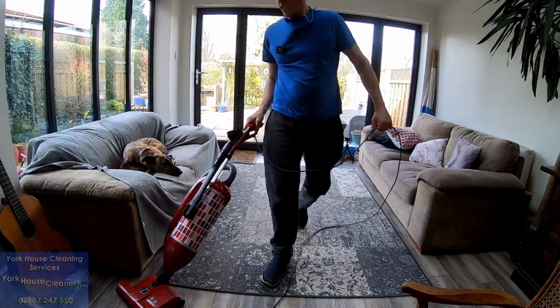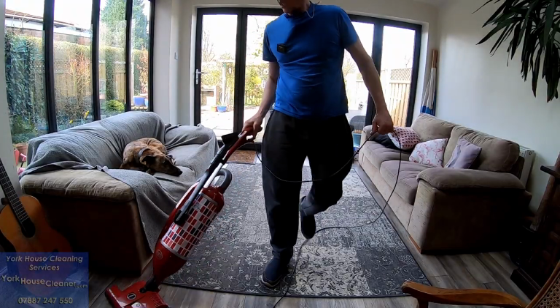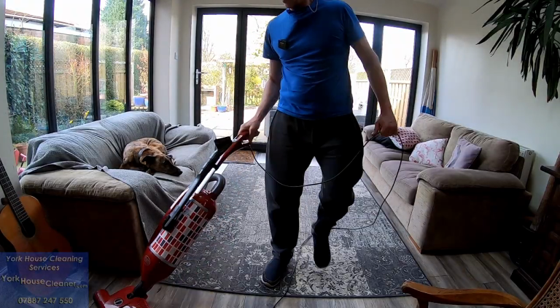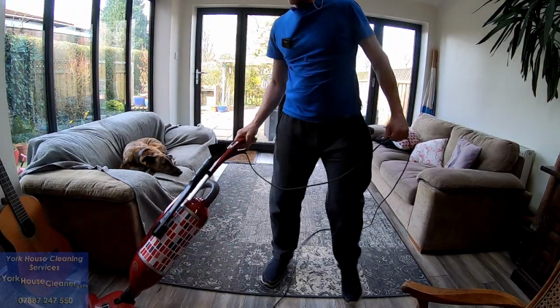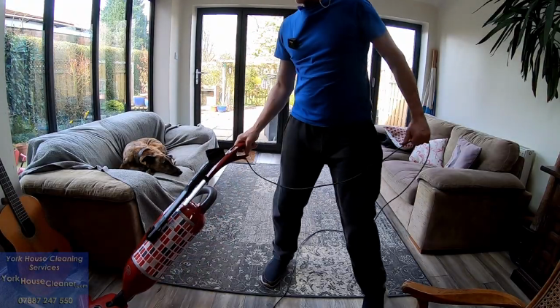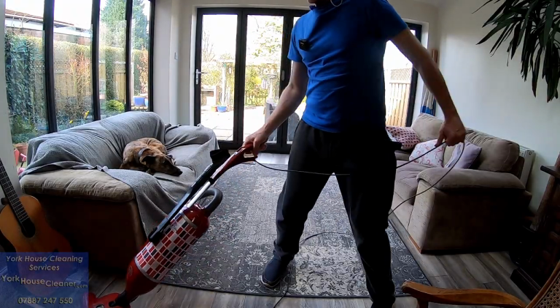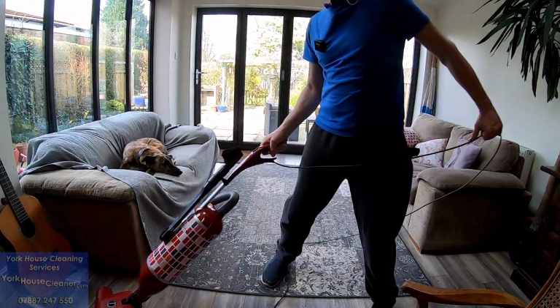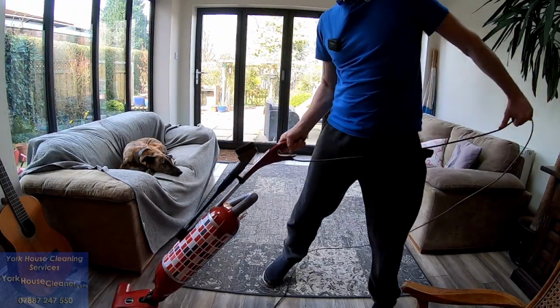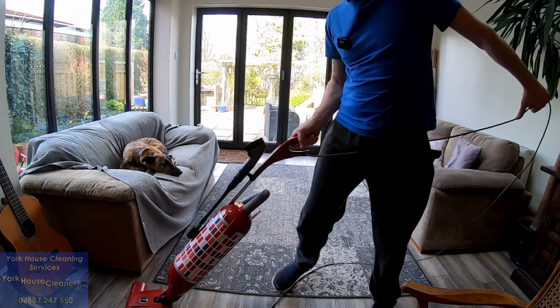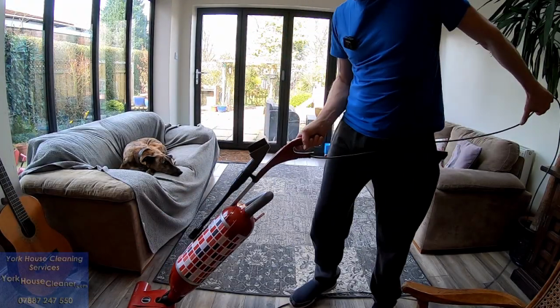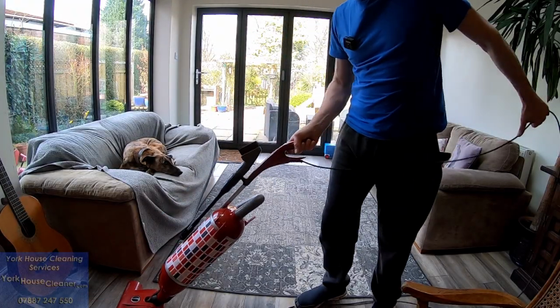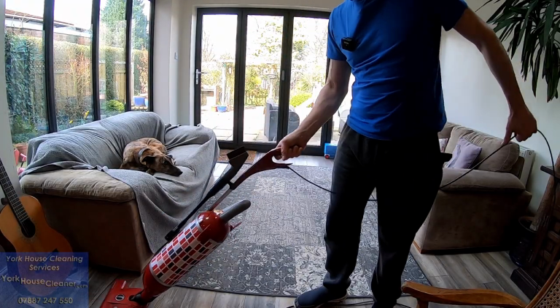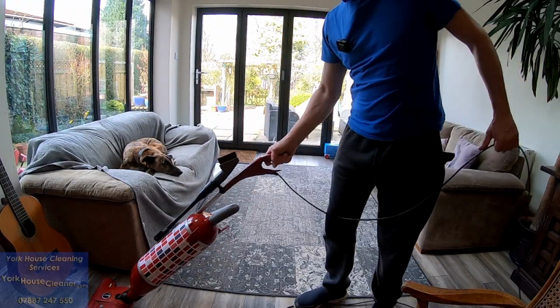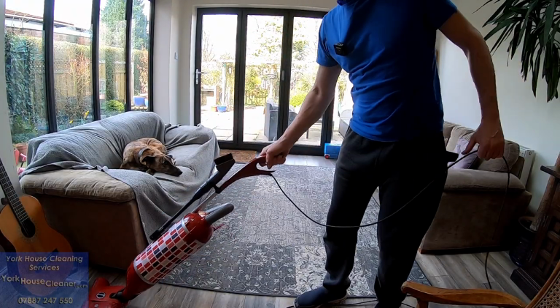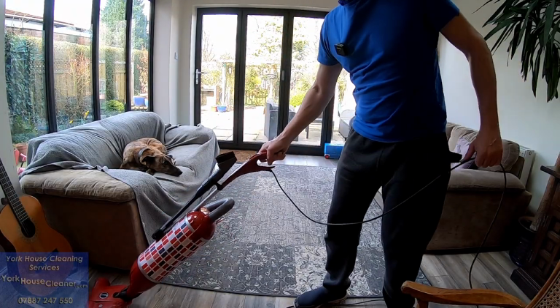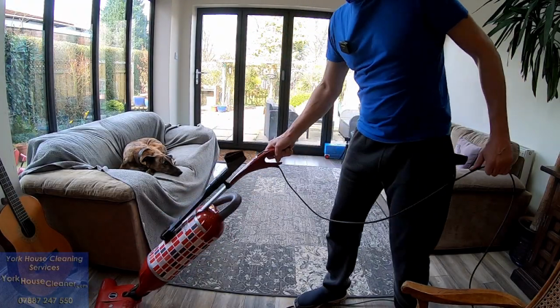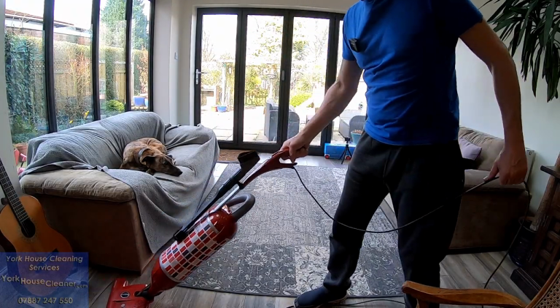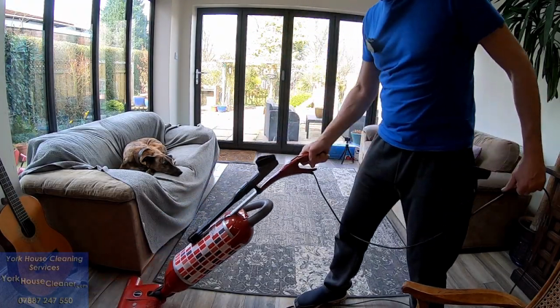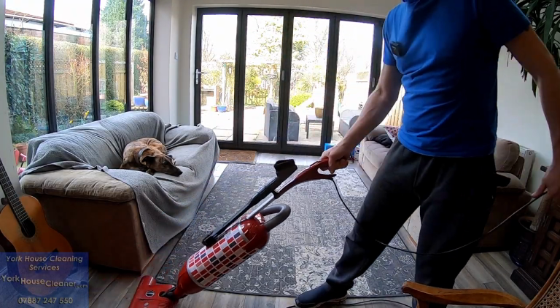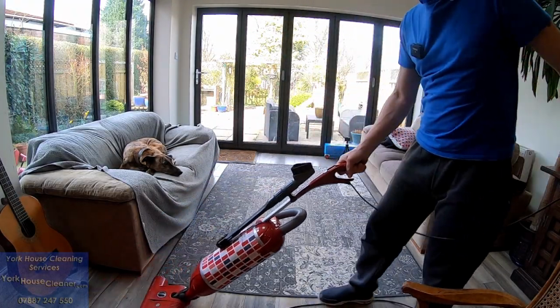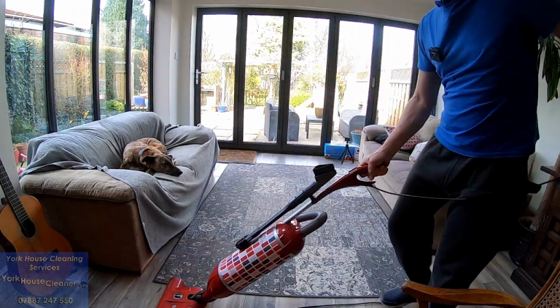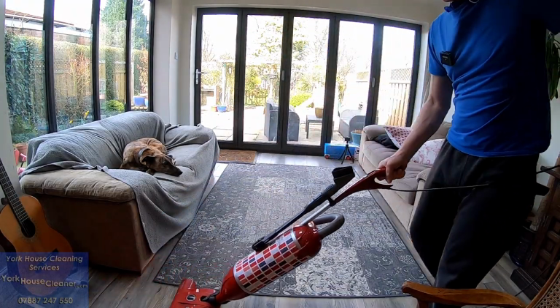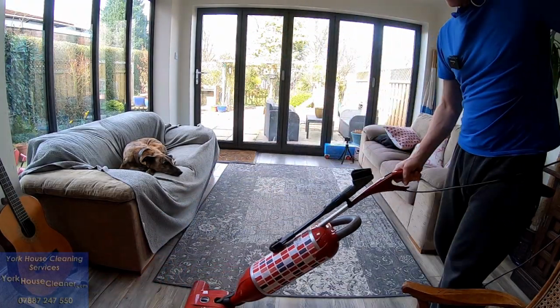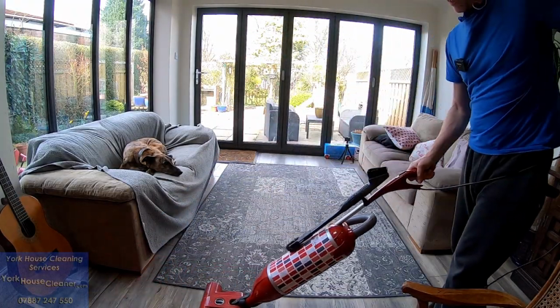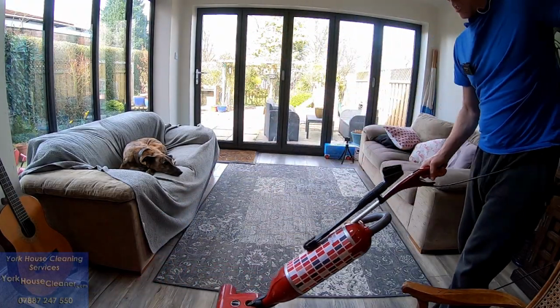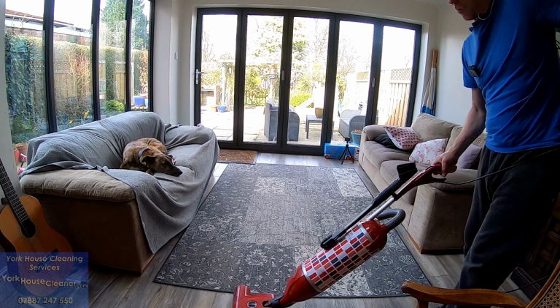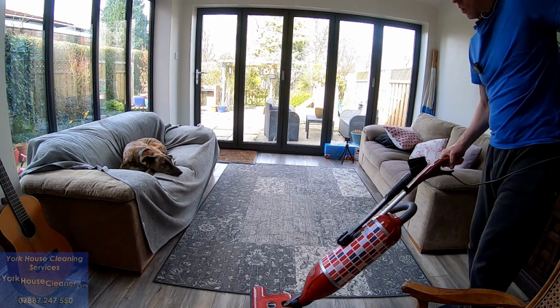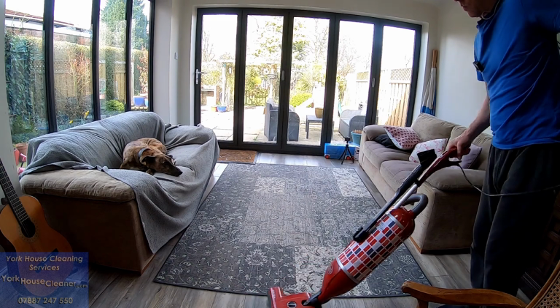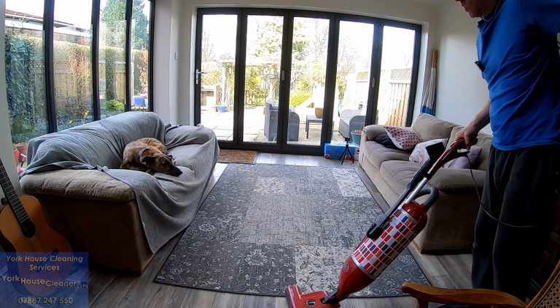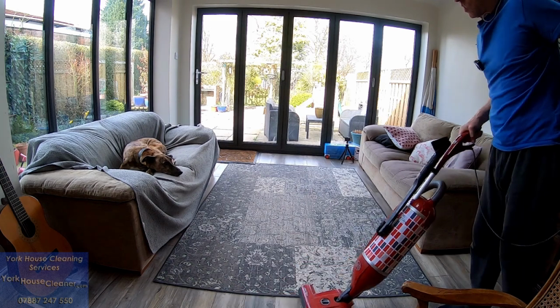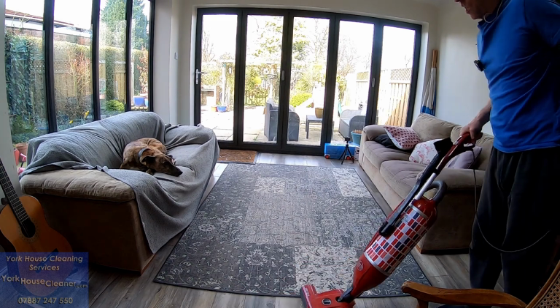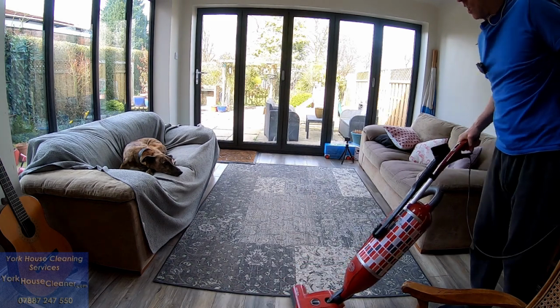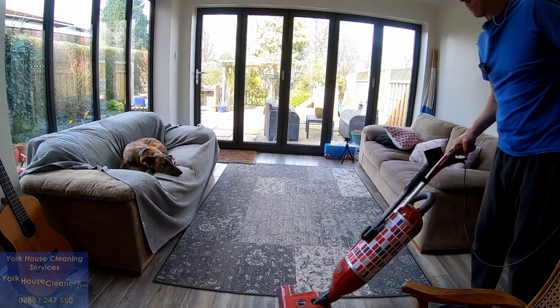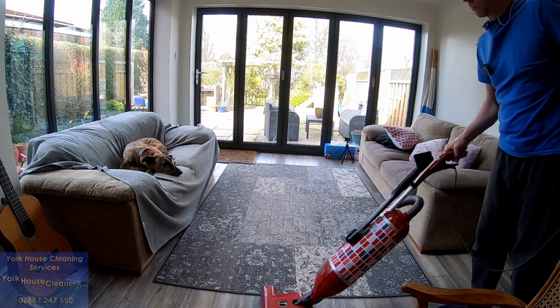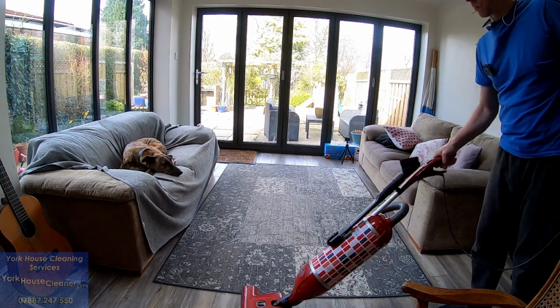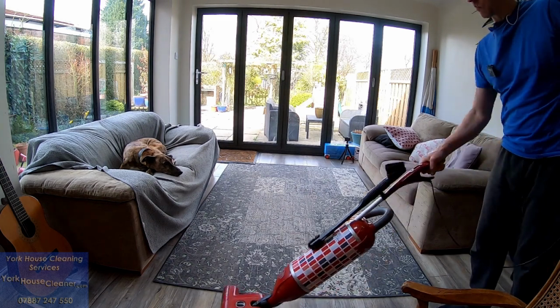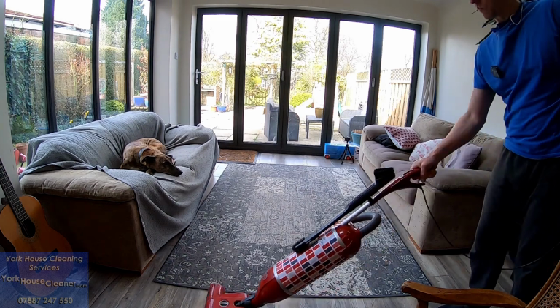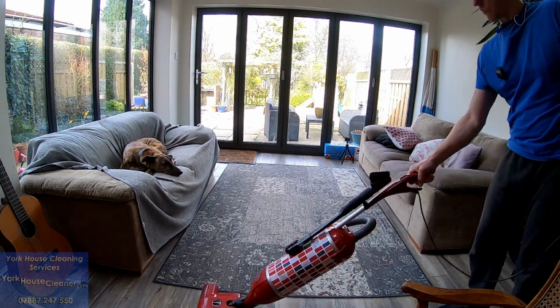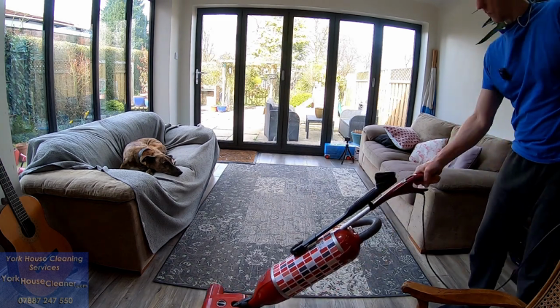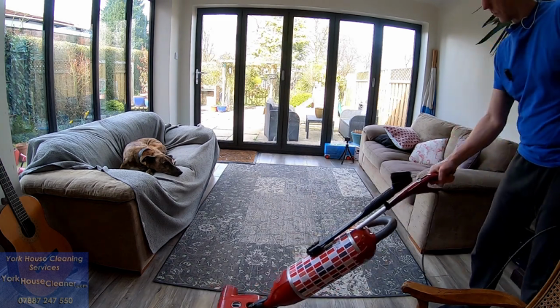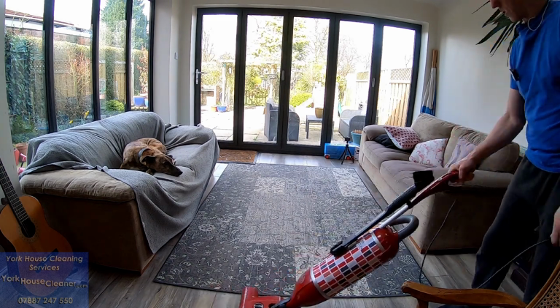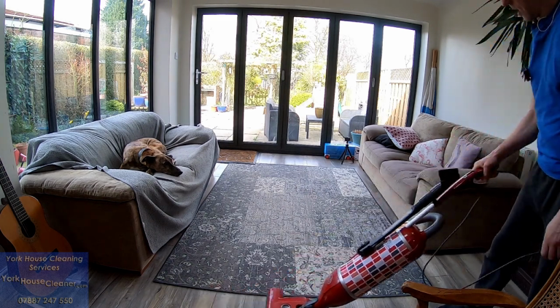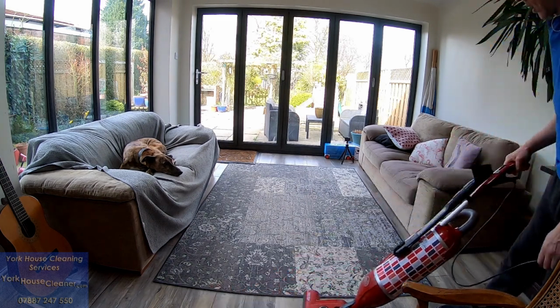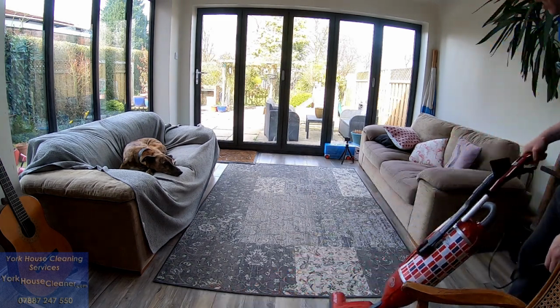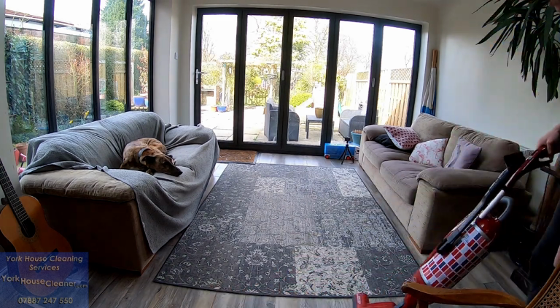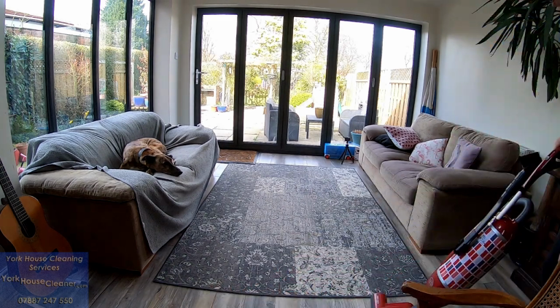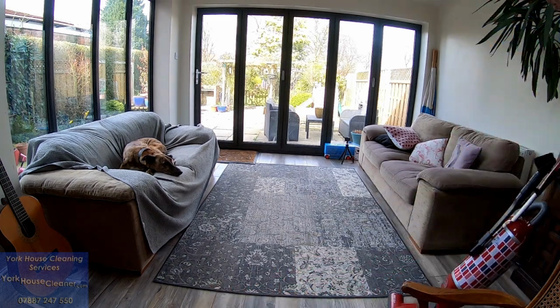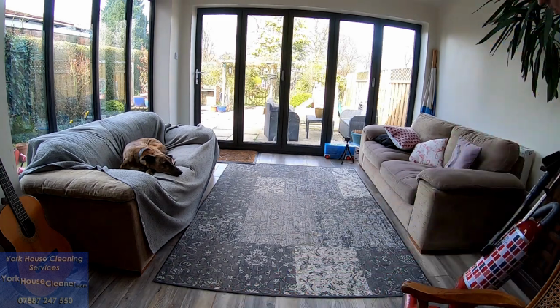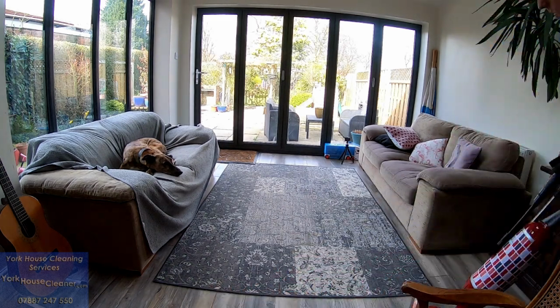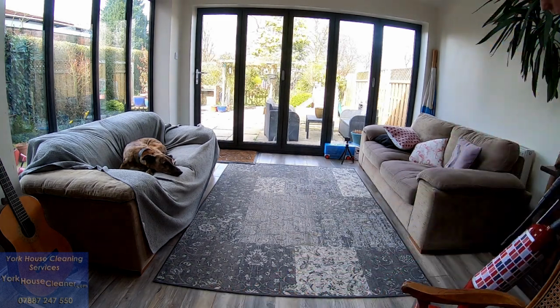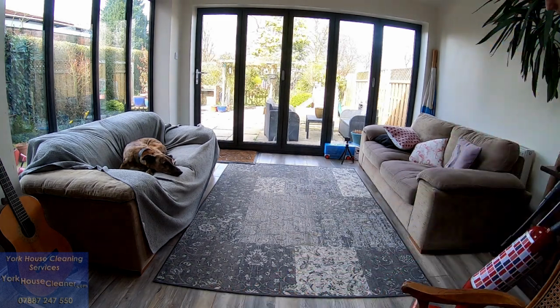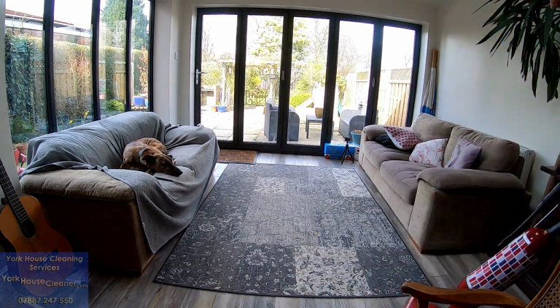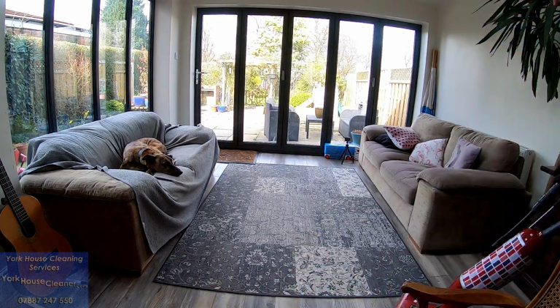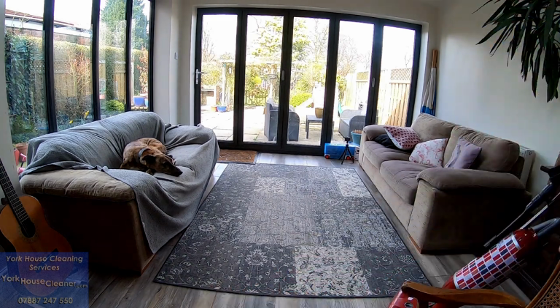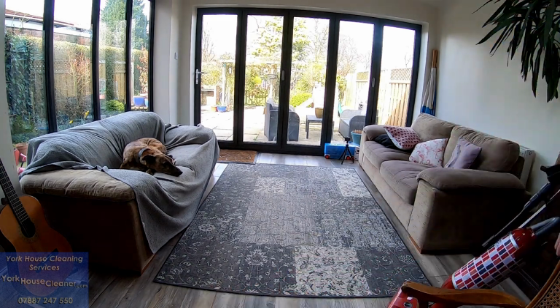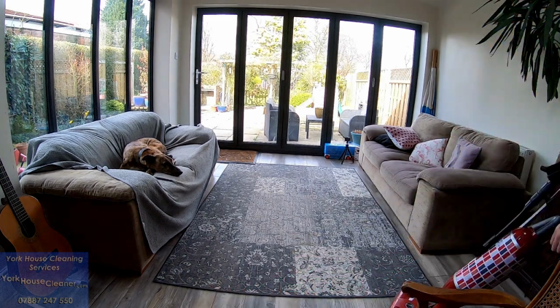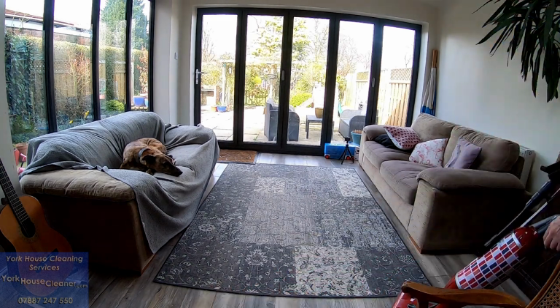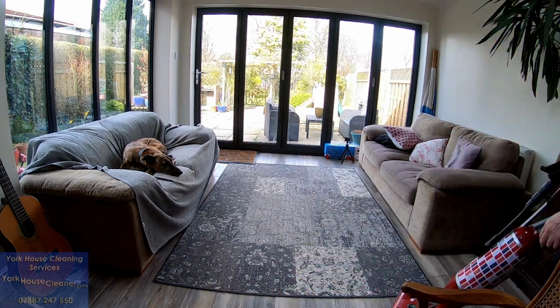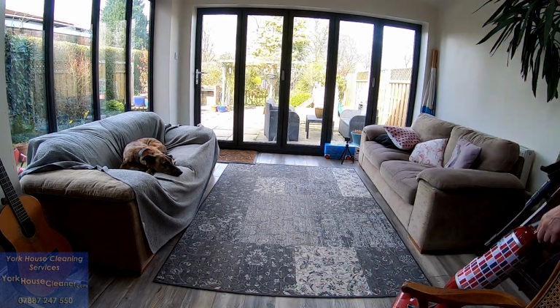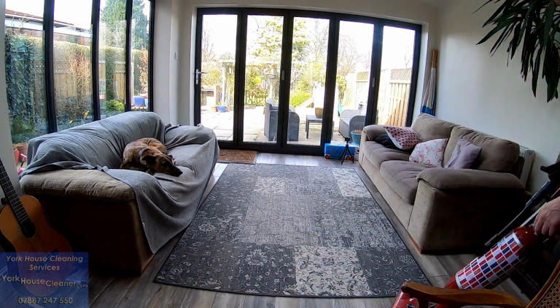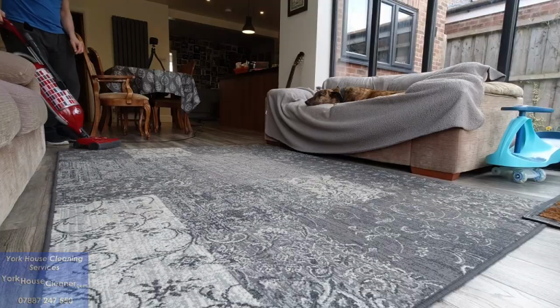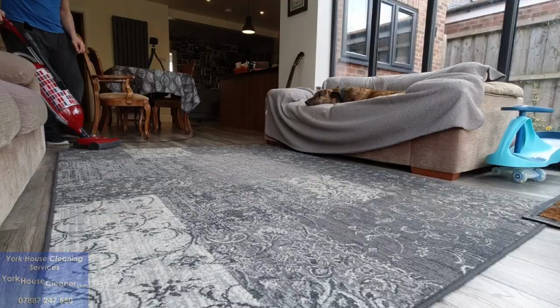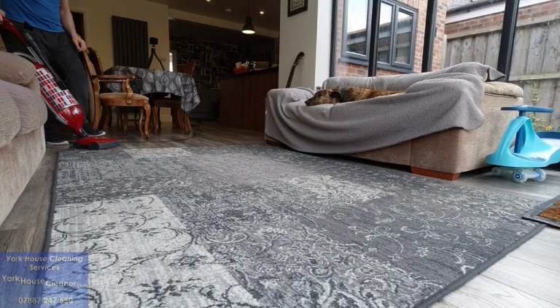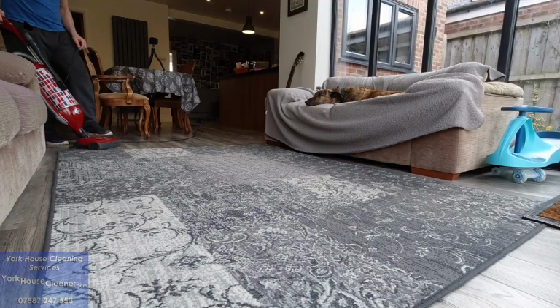What it does pay to do with this machine is to do the right-hand edges first, because of the design feature on the right-hand side of the machine. Look at that — the dog's not even bothered by it! How cool is that? Right, so now I'm going to turn the brush on.